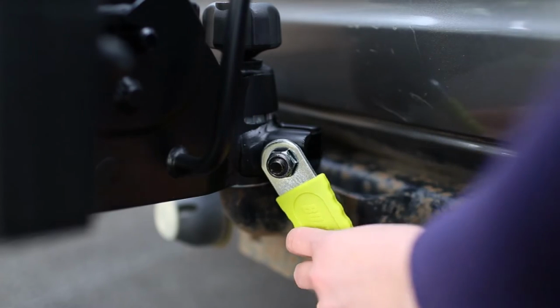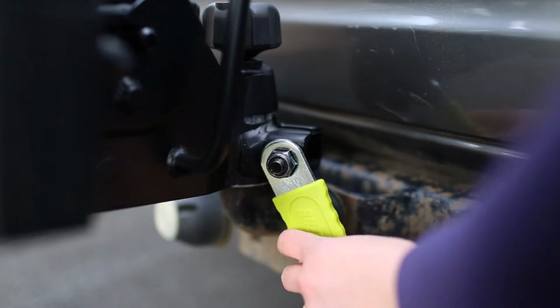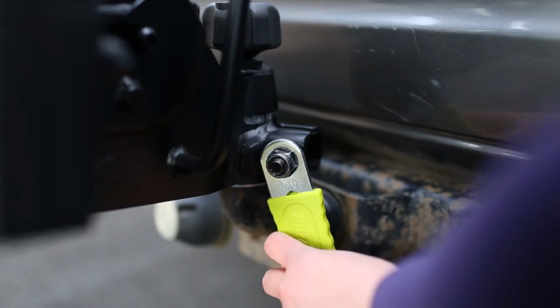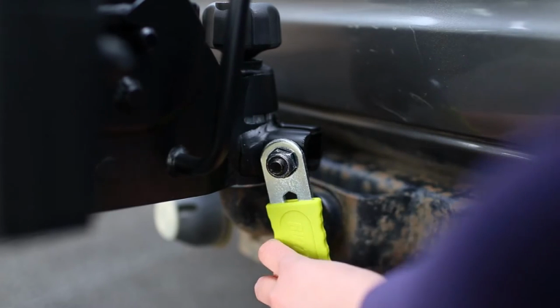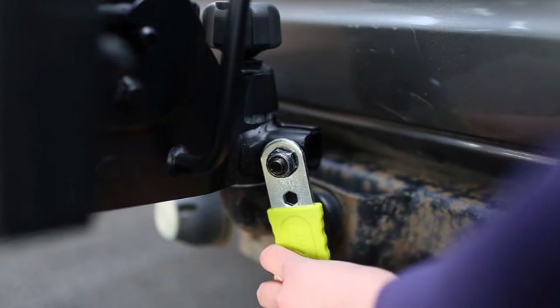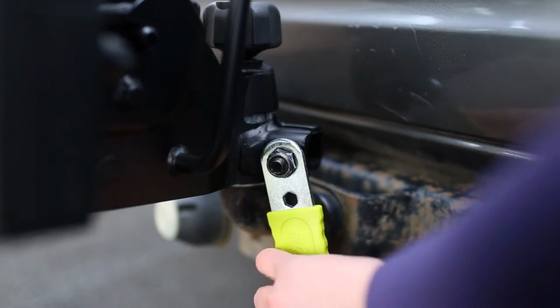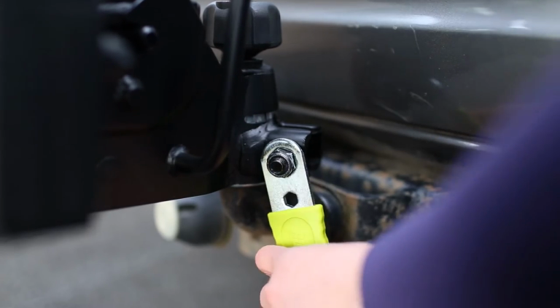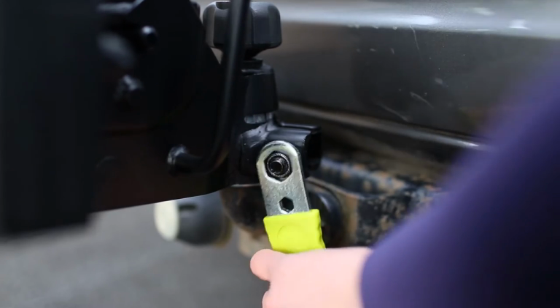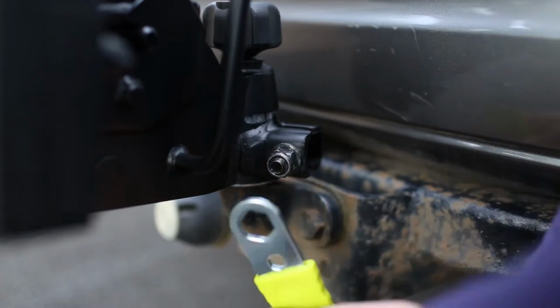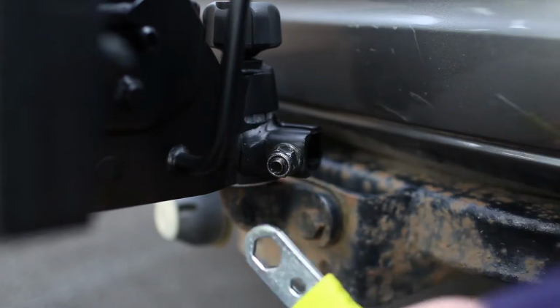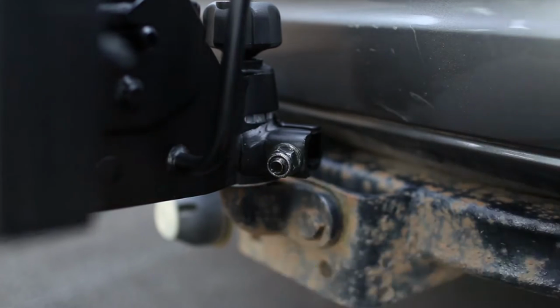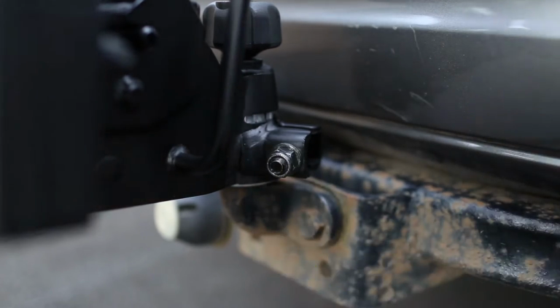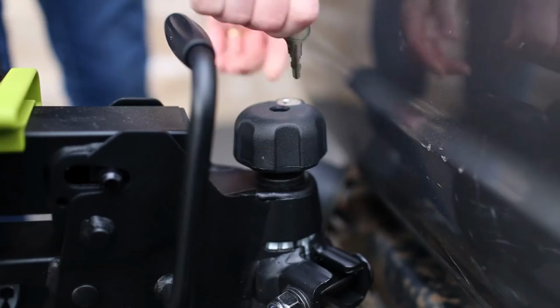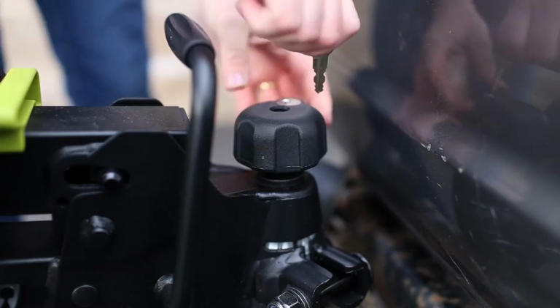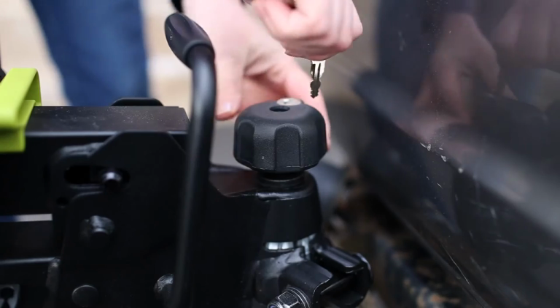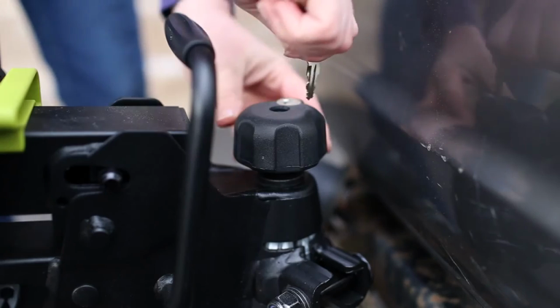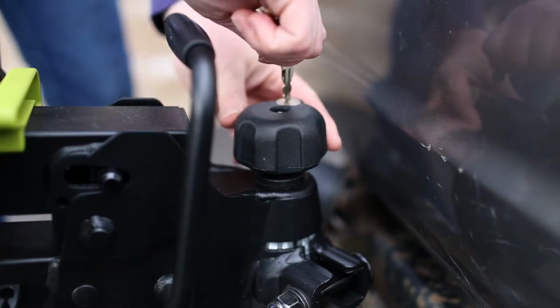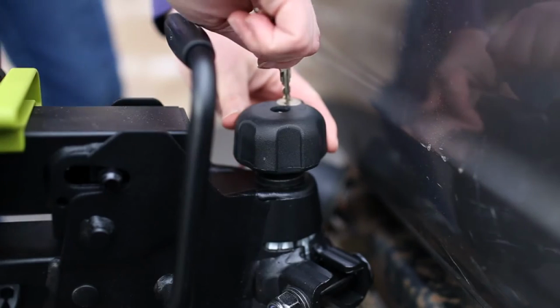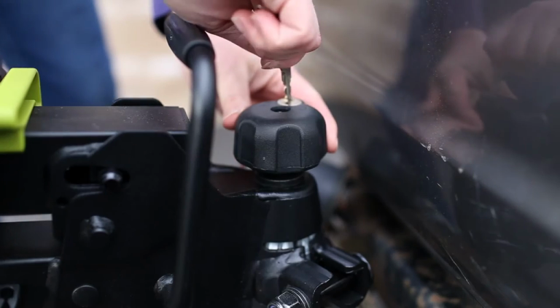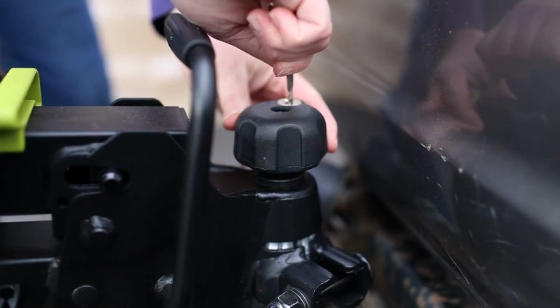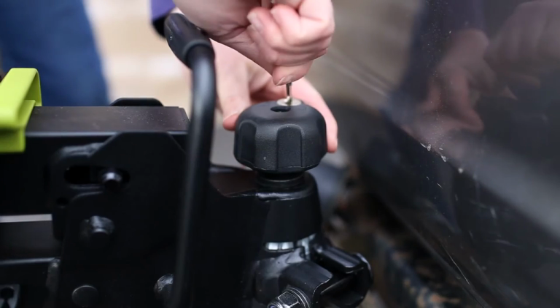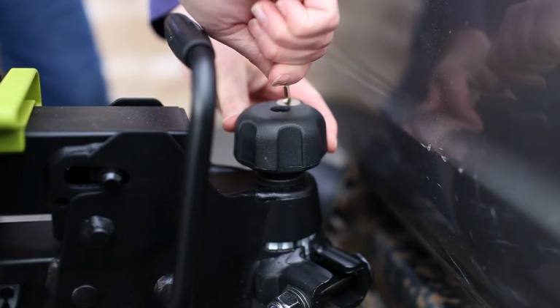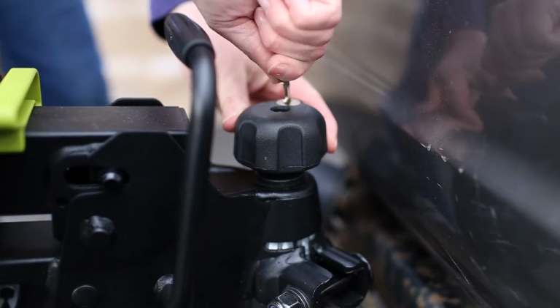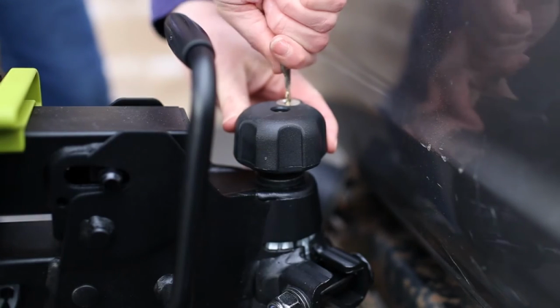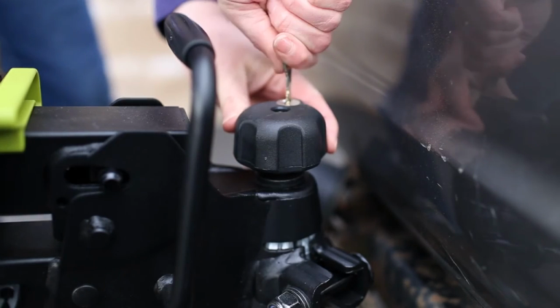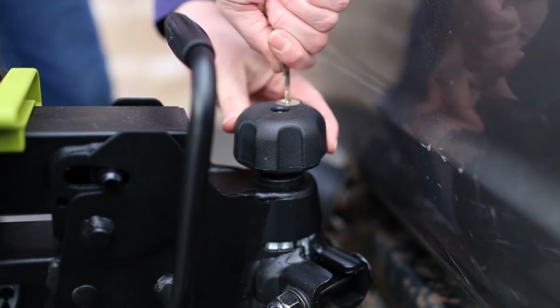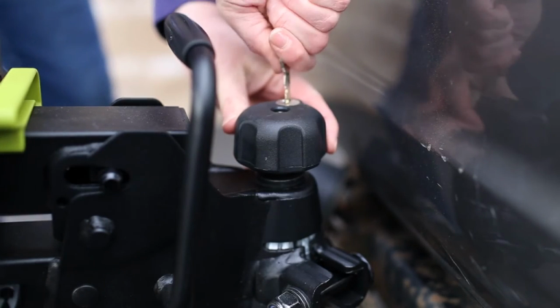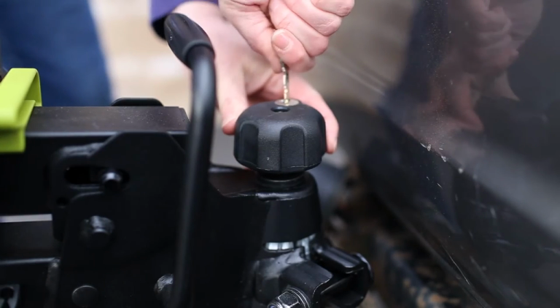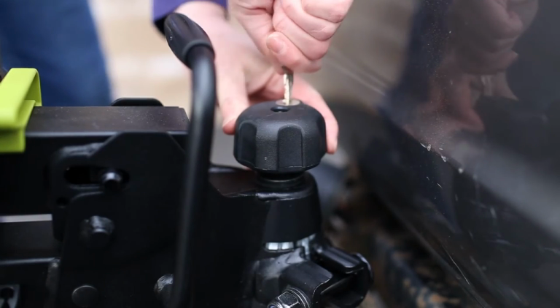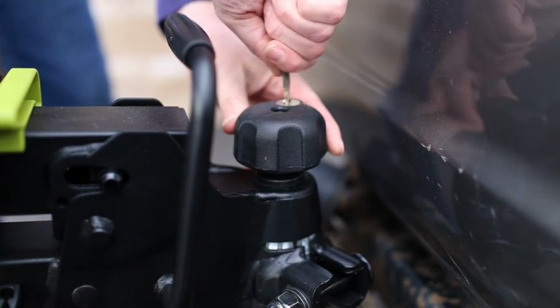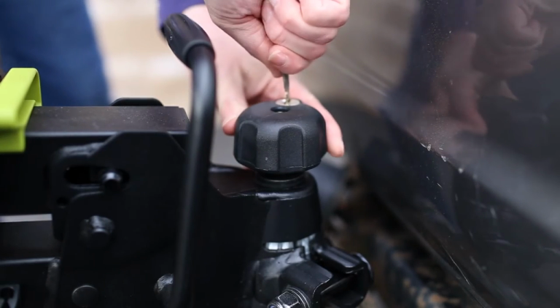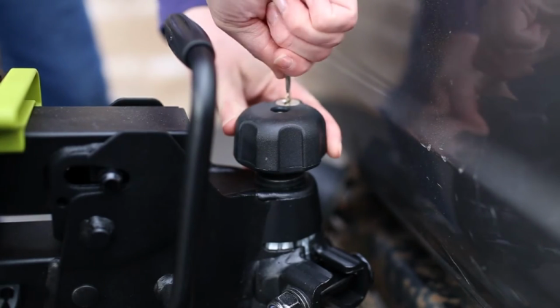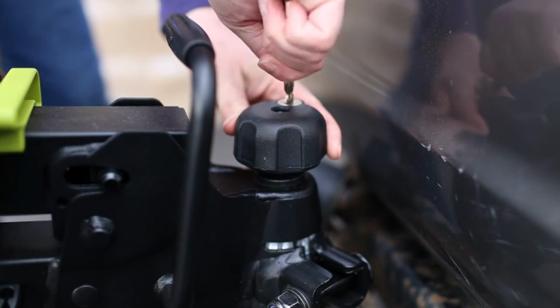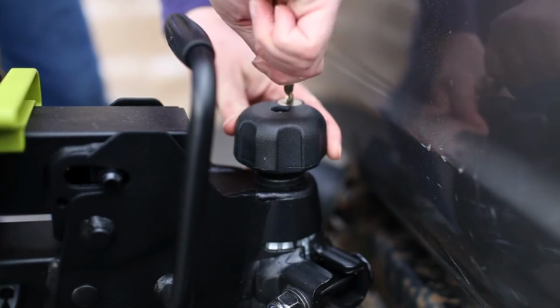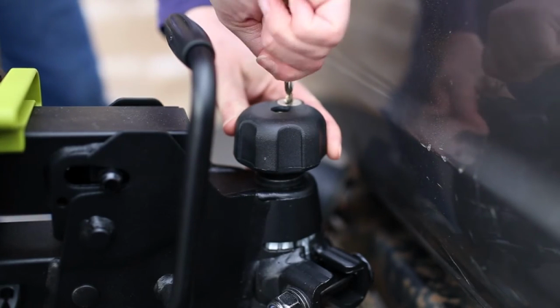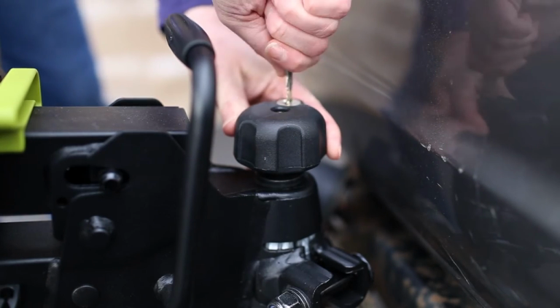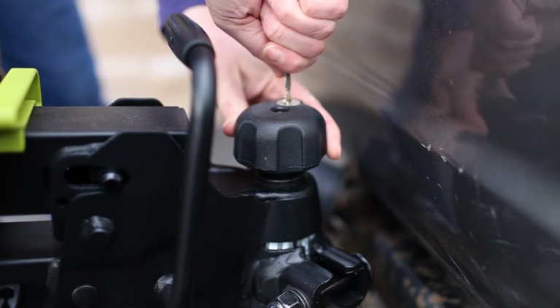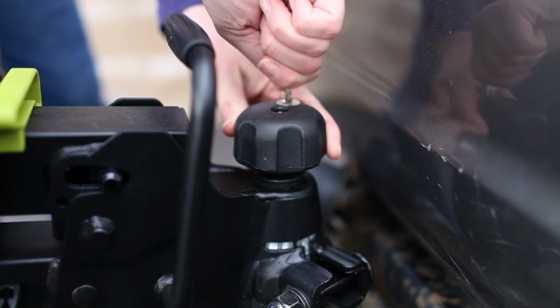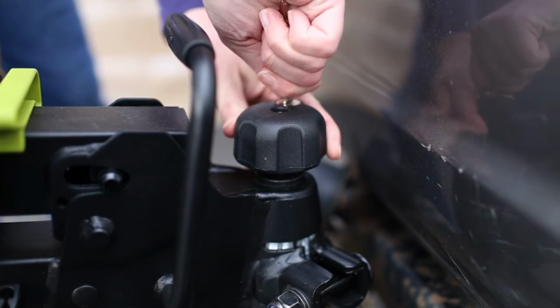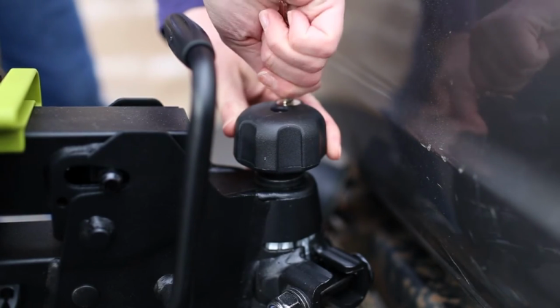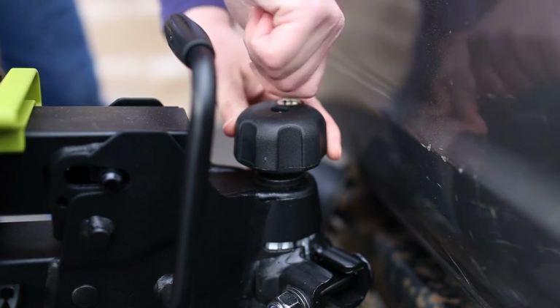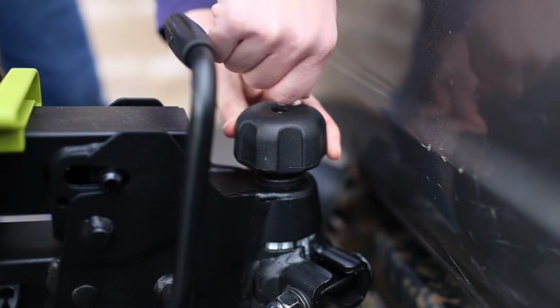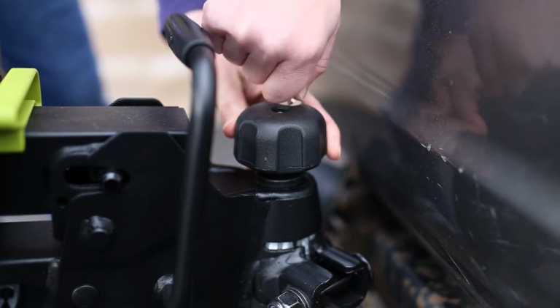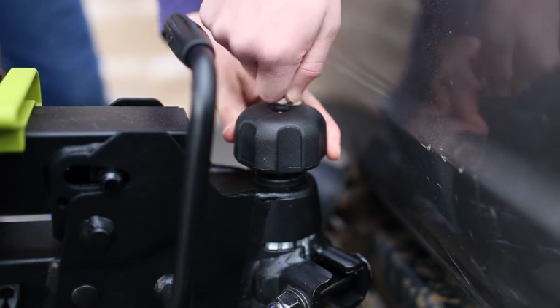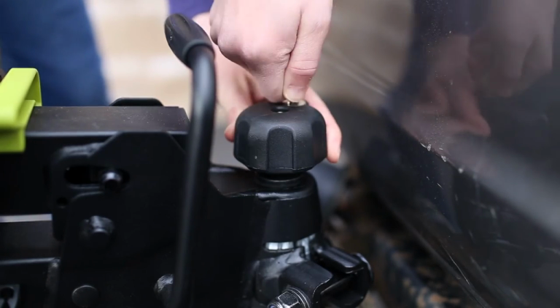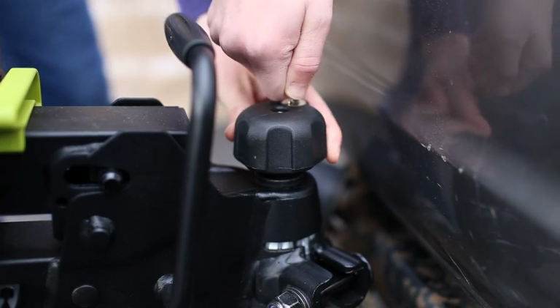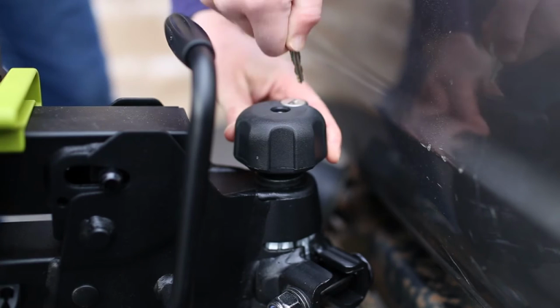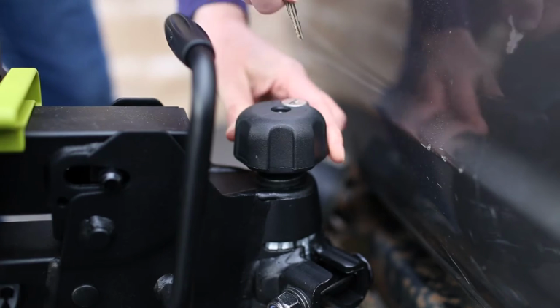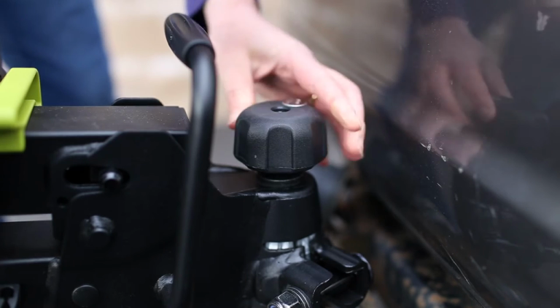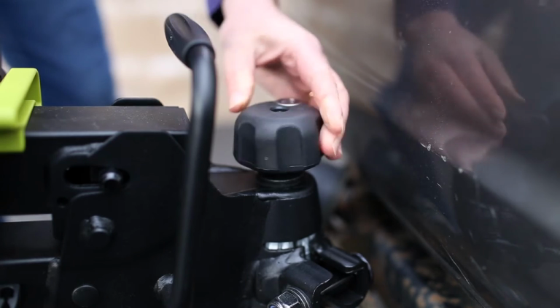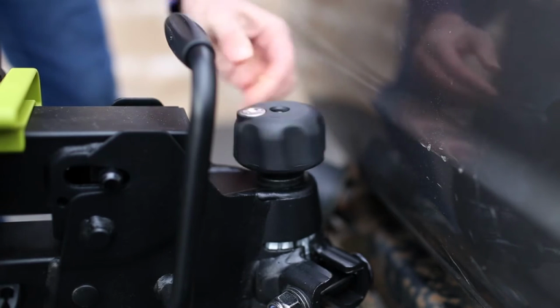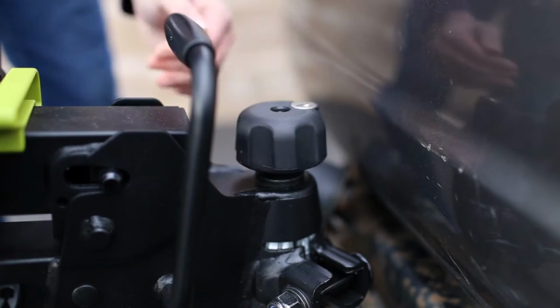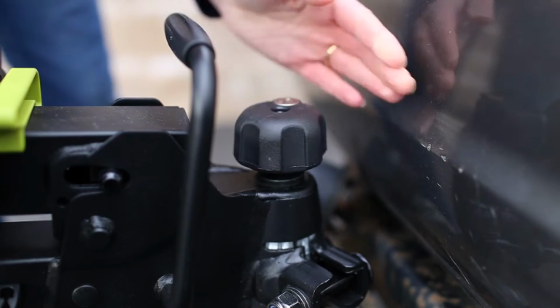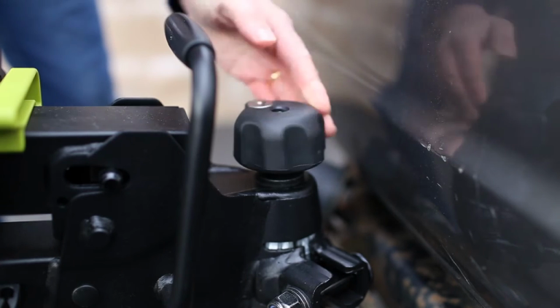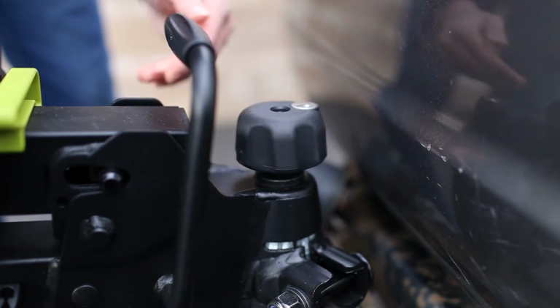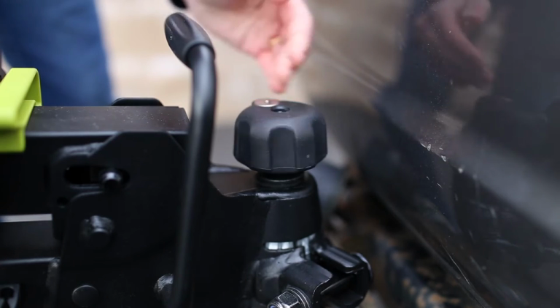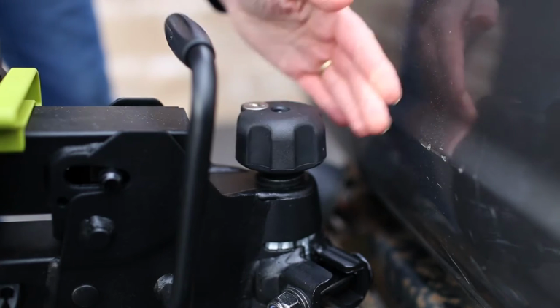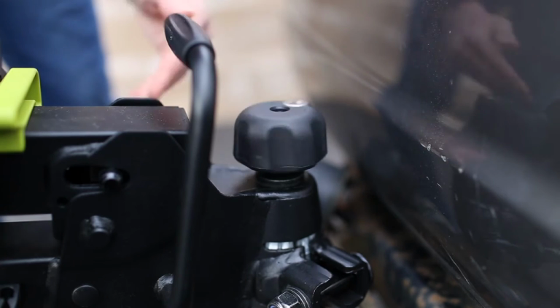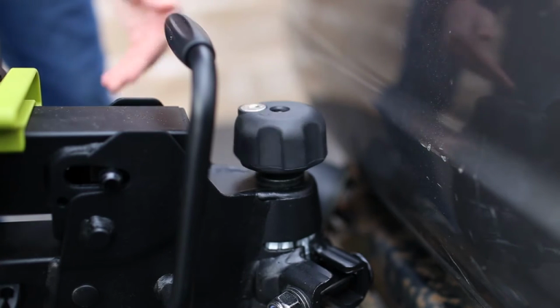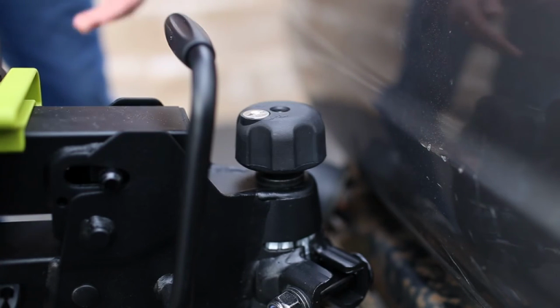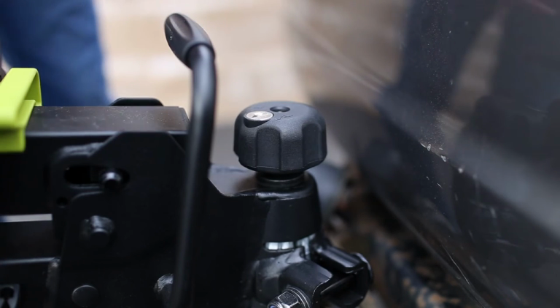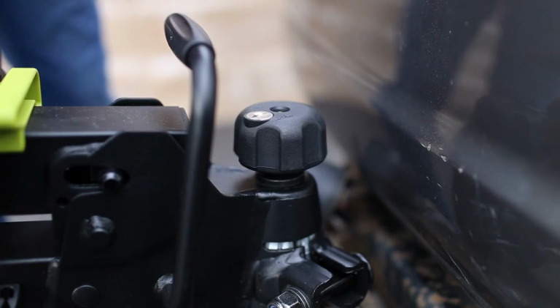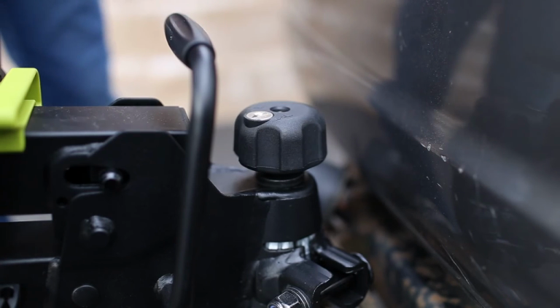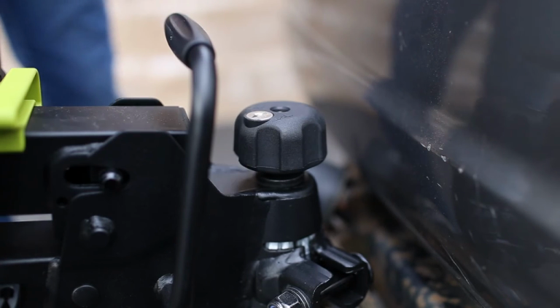When secure, lock the locking knob with the keys provided. Once locked and the keys are removed, the locking knob will spin freely.